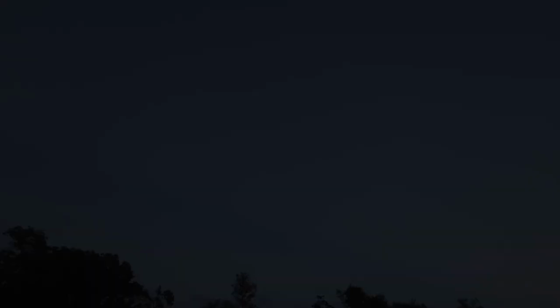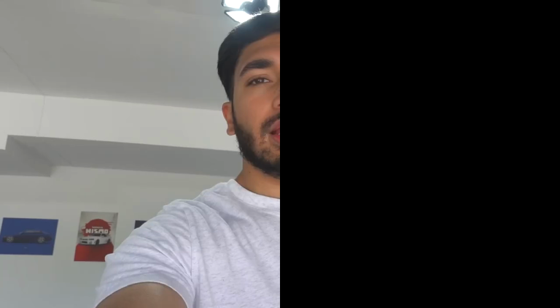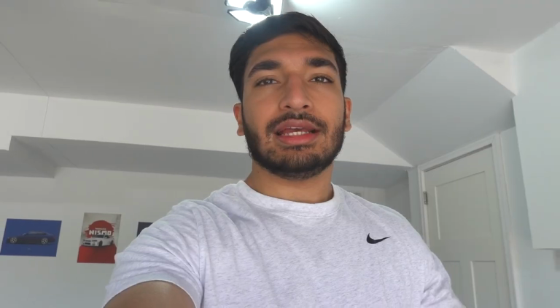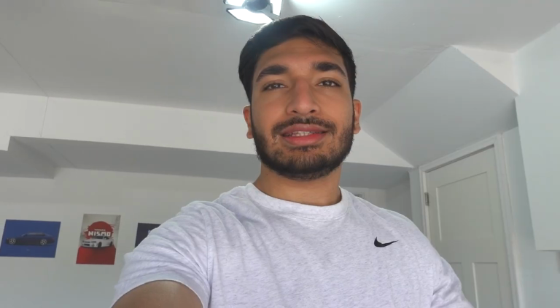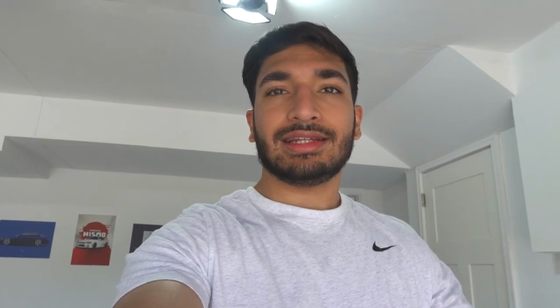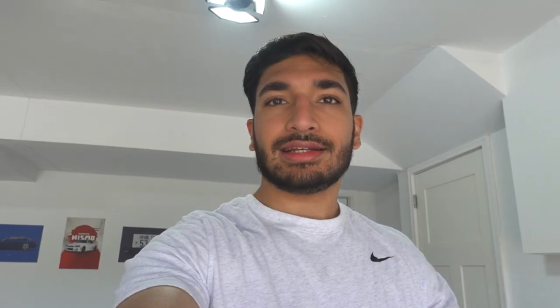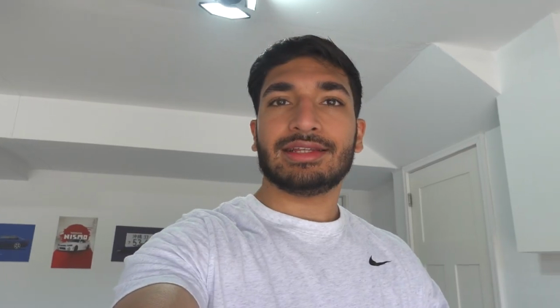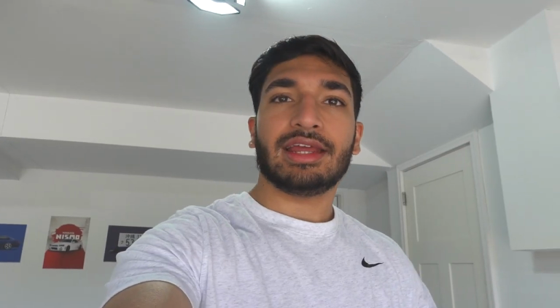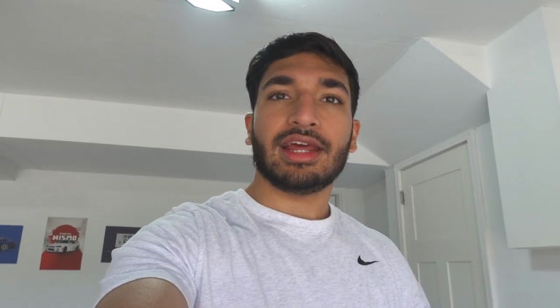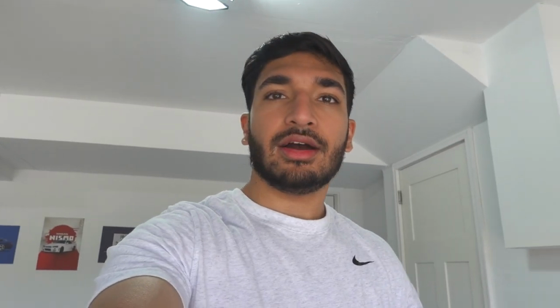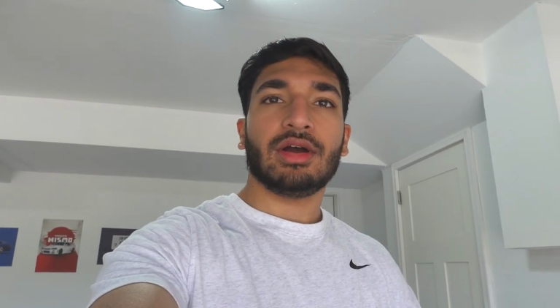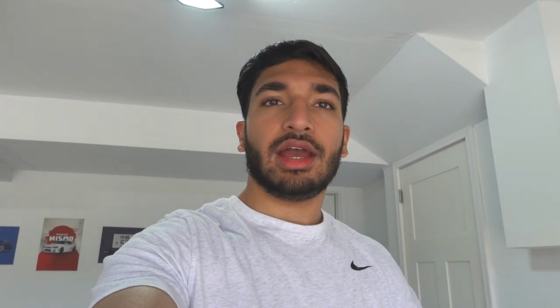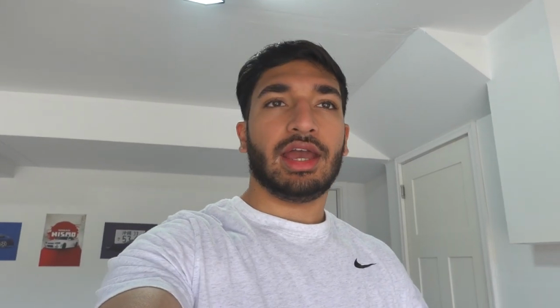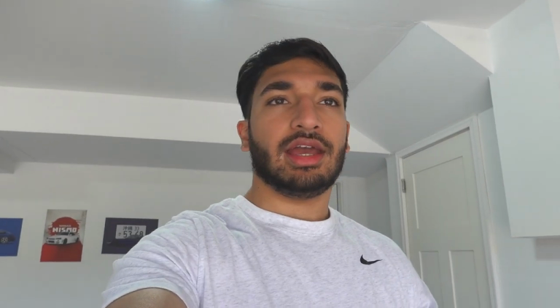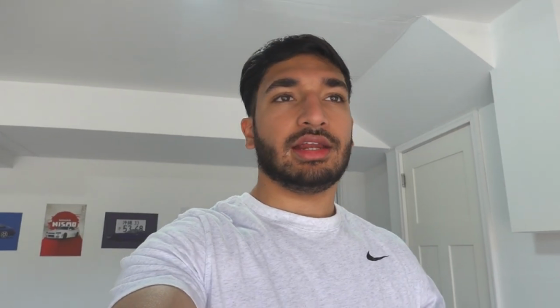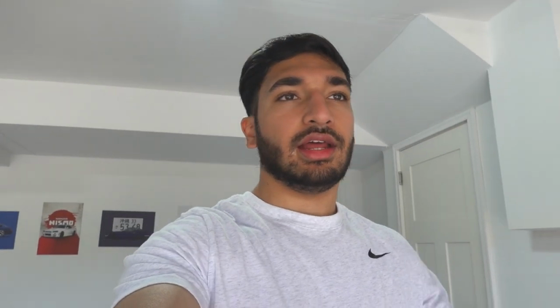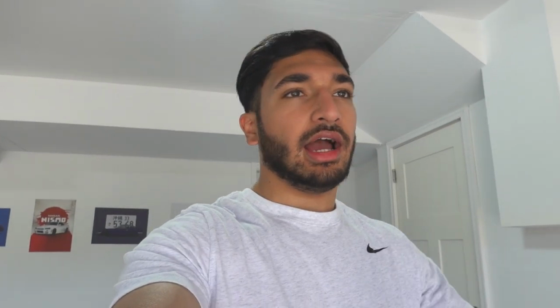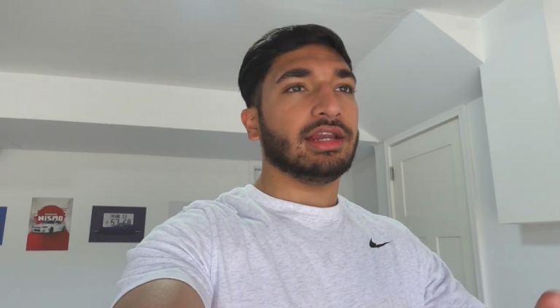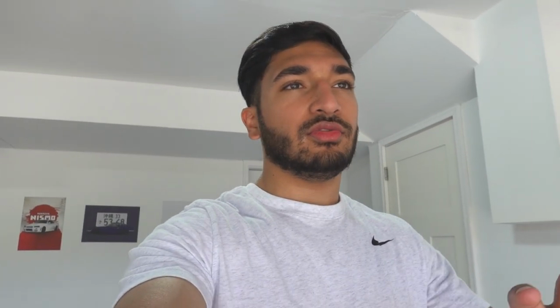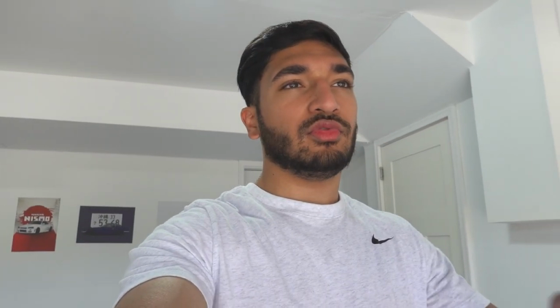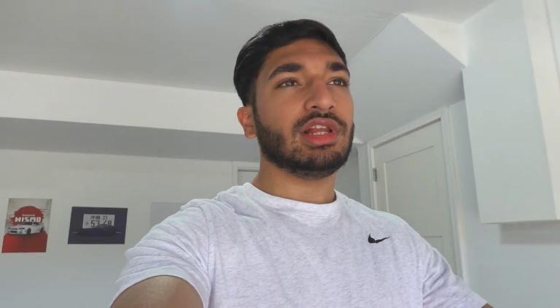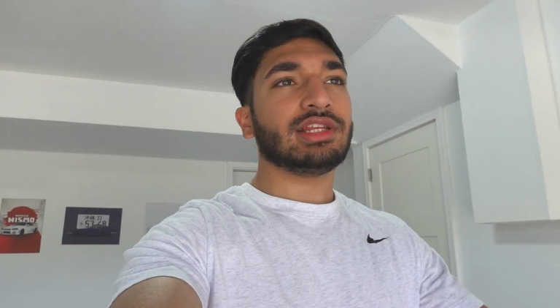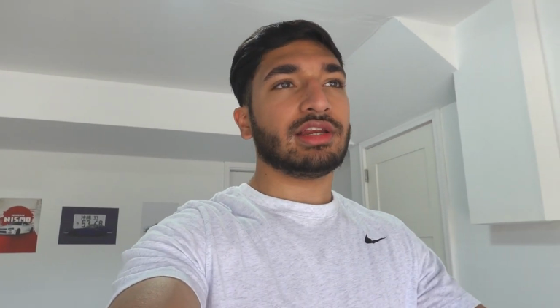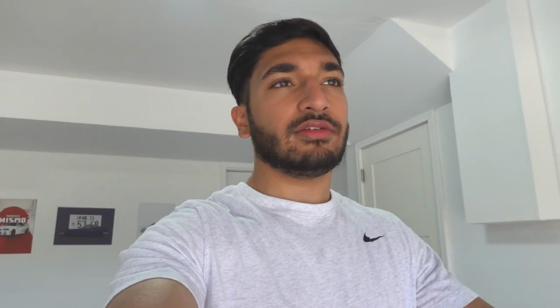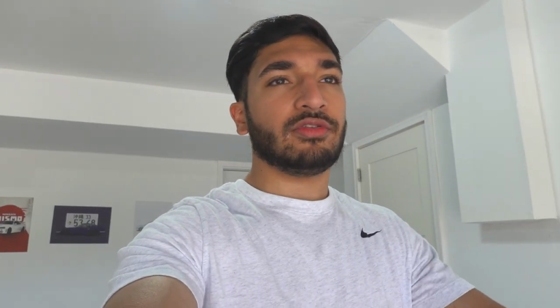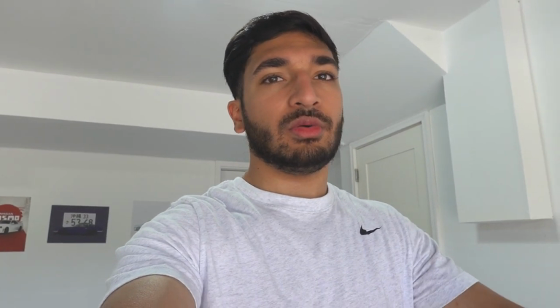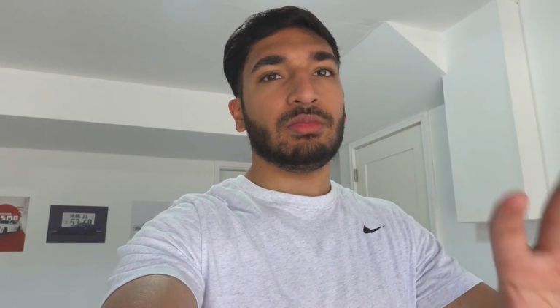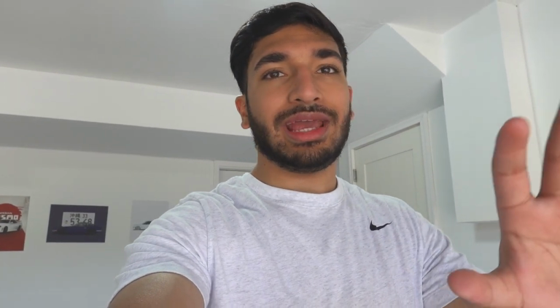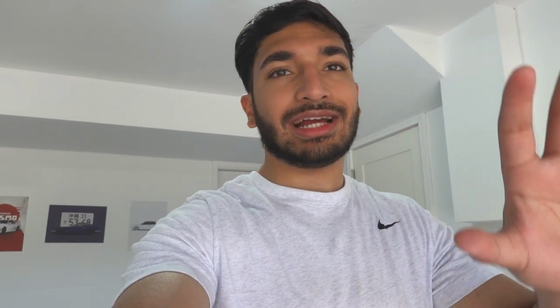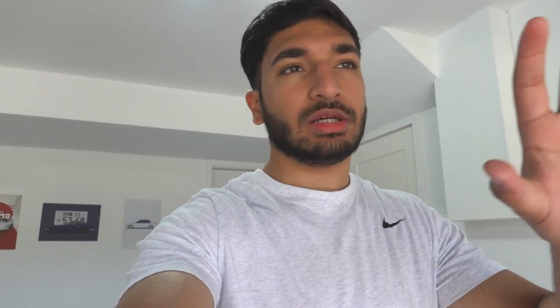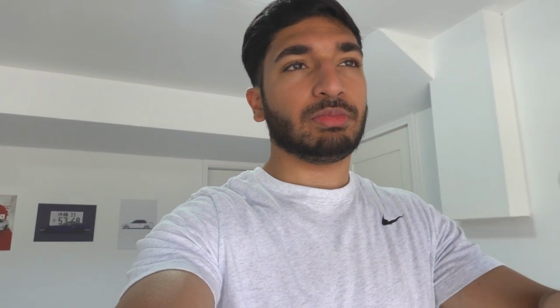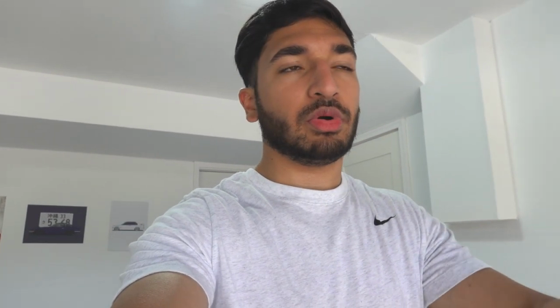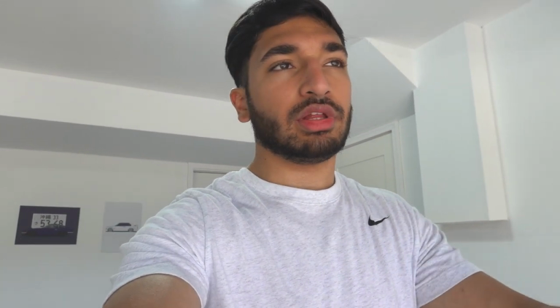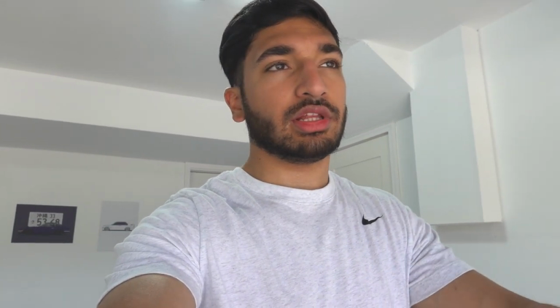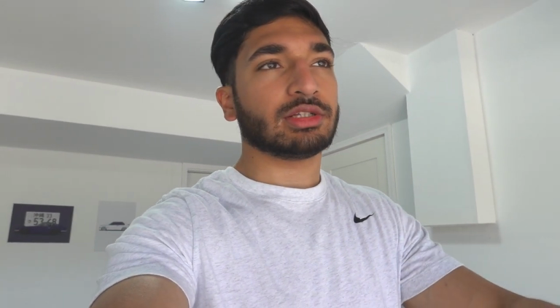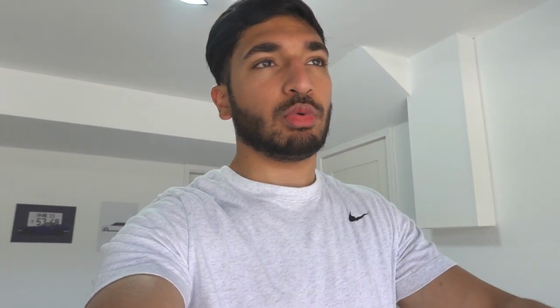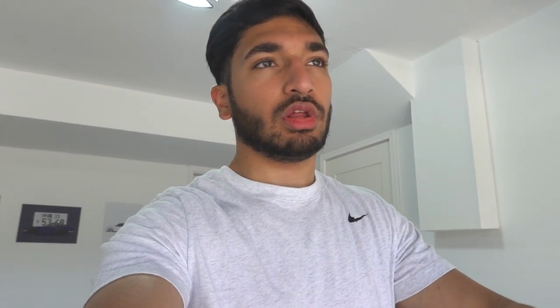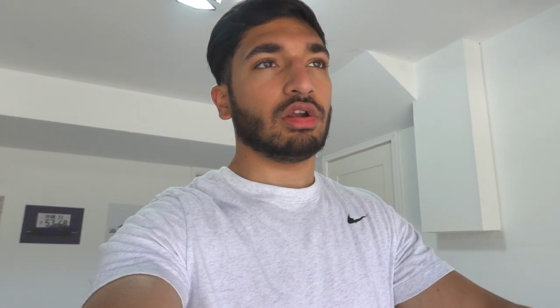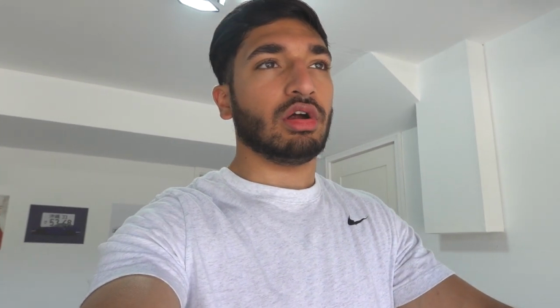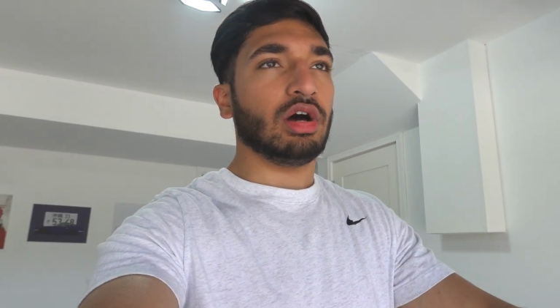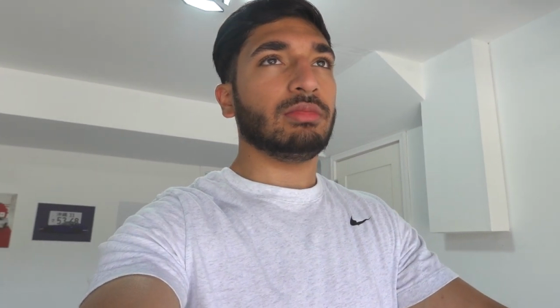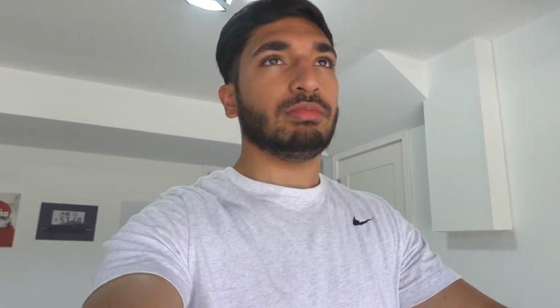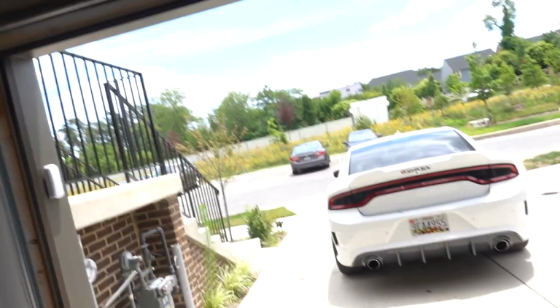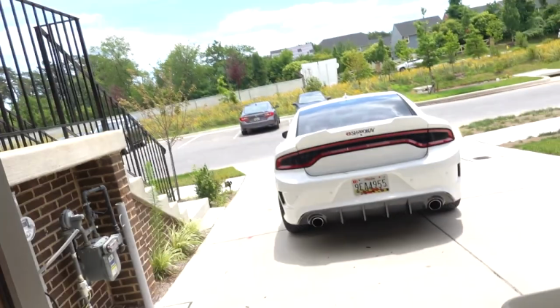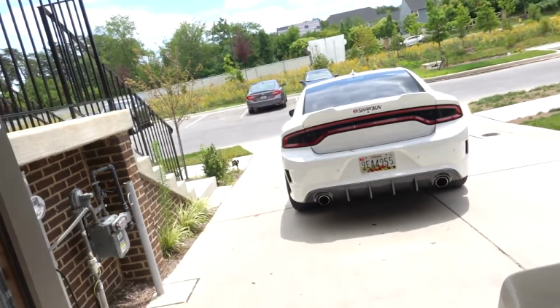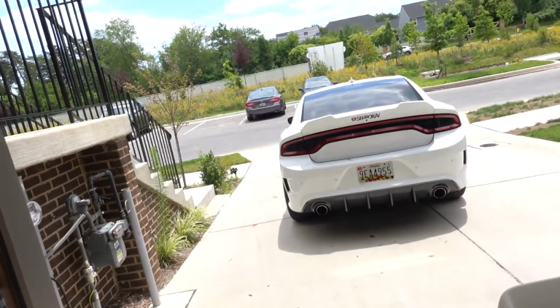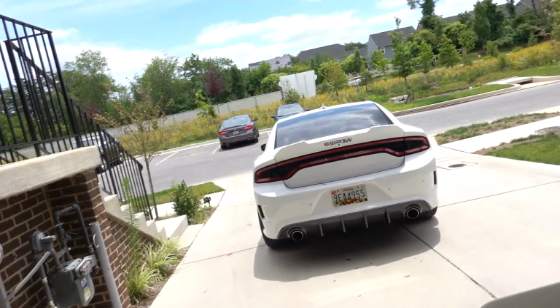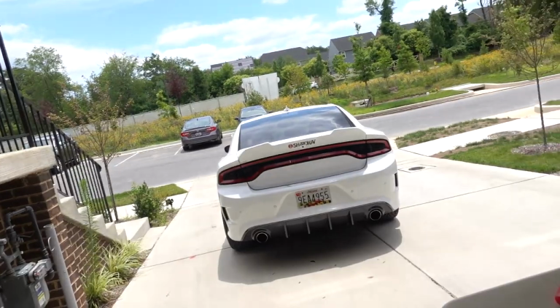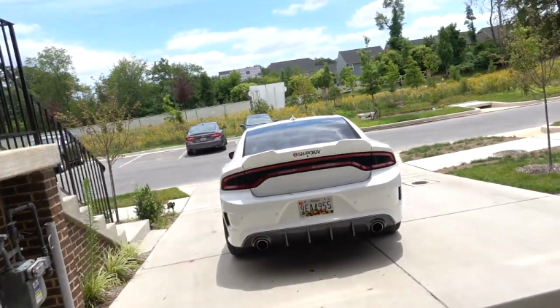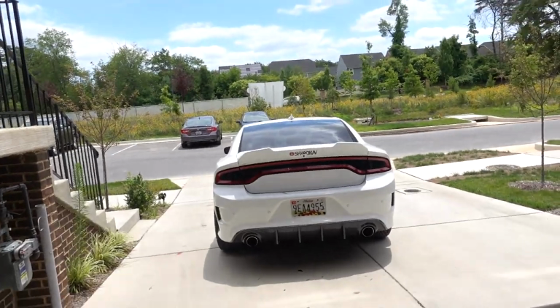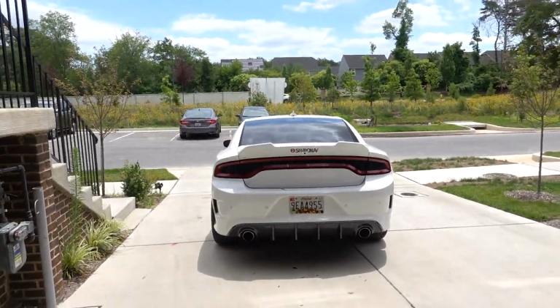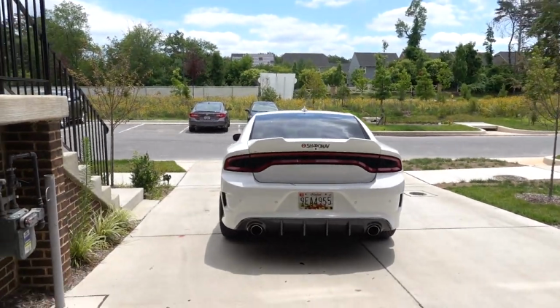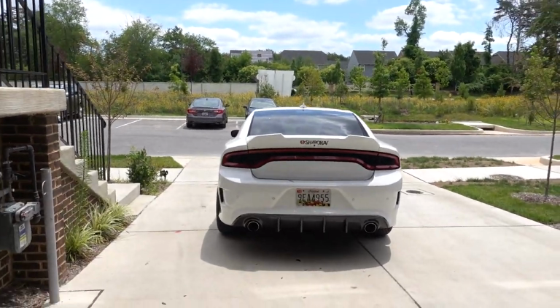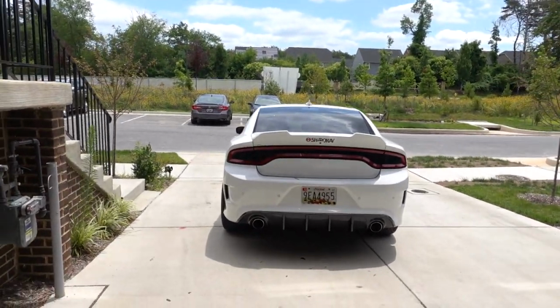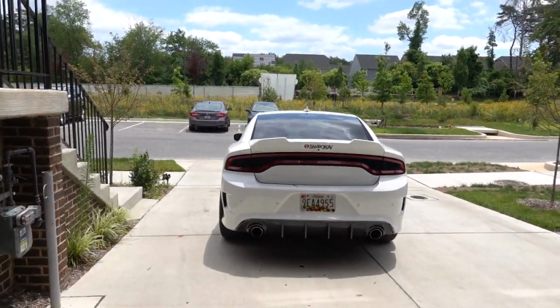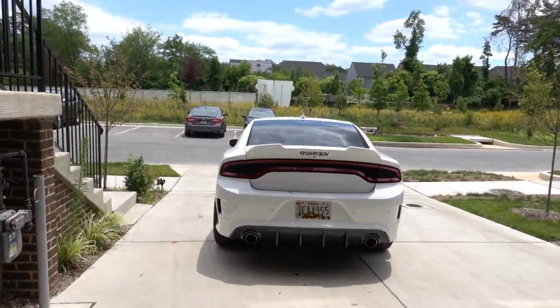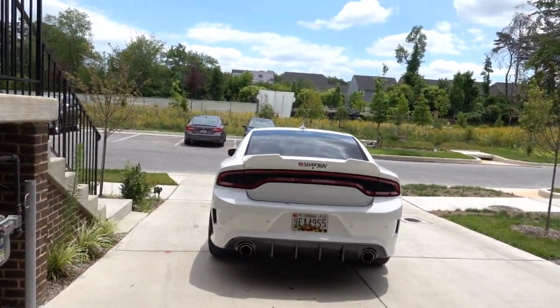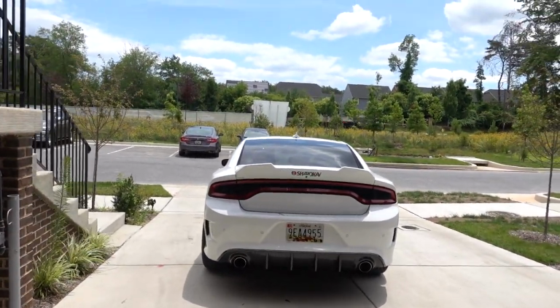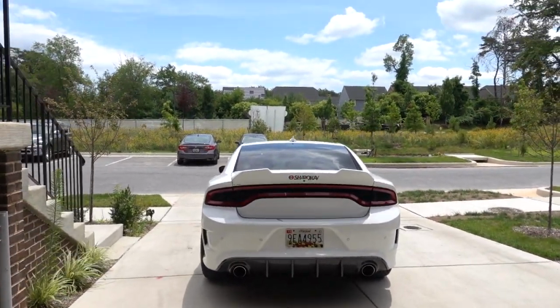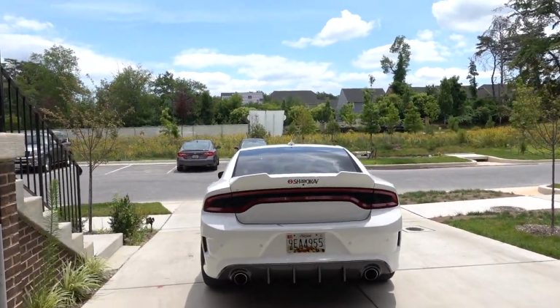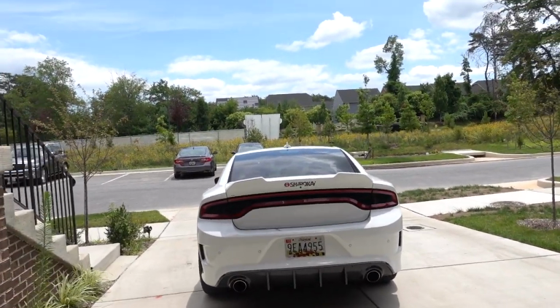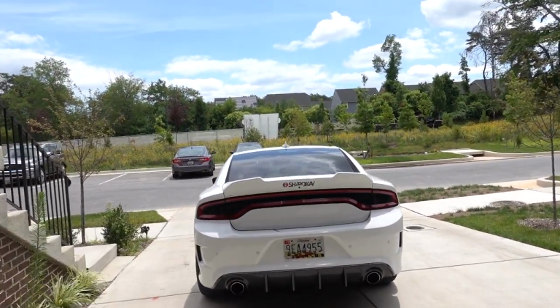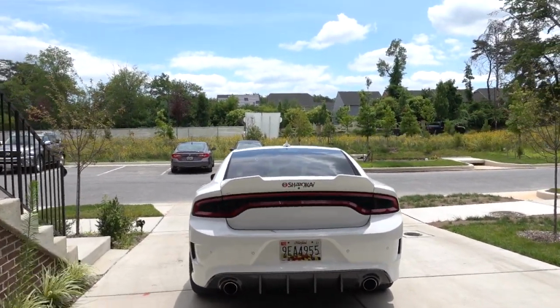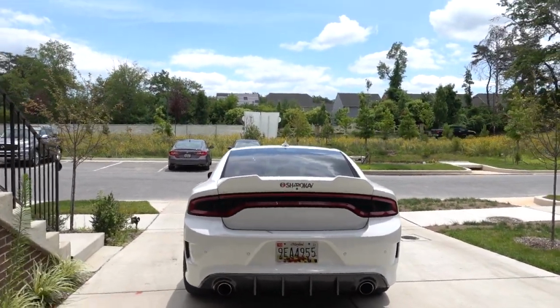It's the next day now and I didn't film myself actually putting the spoiler on, so I'll give you guys a quick overlook of how it looks. It looks really good.